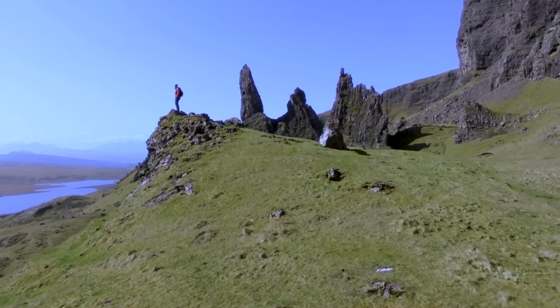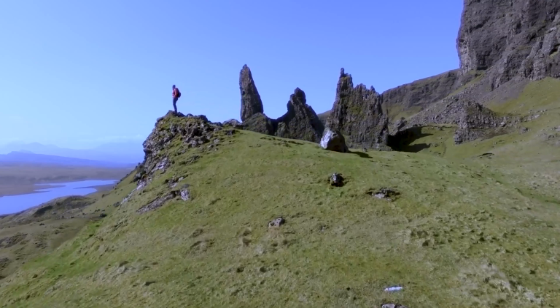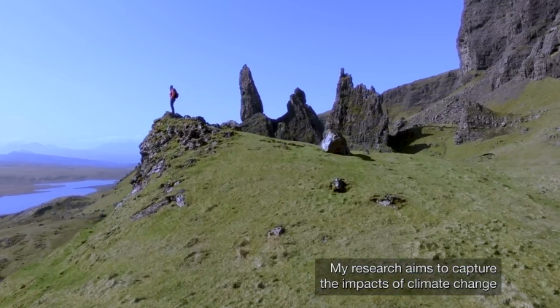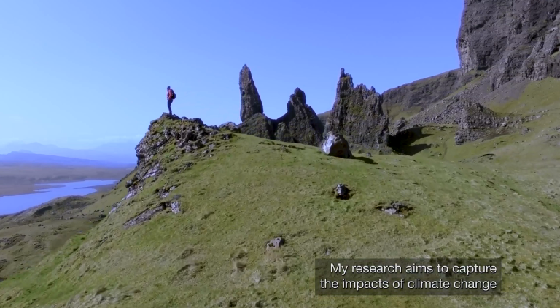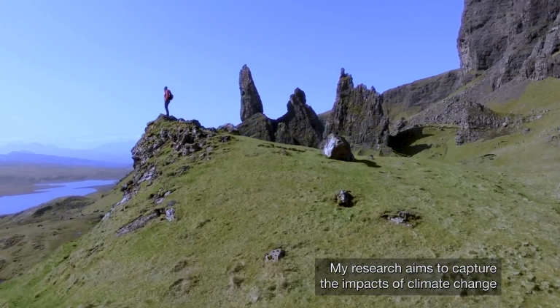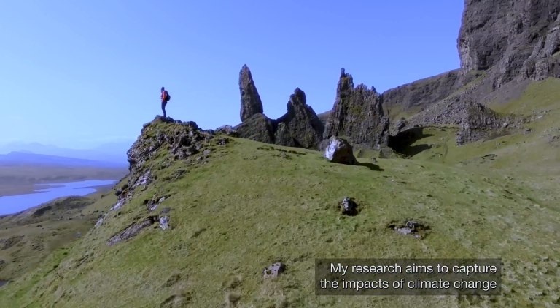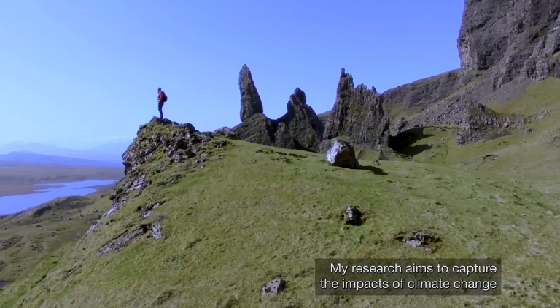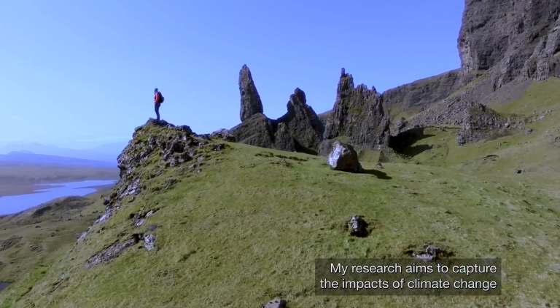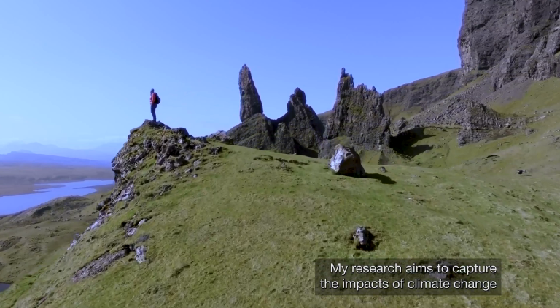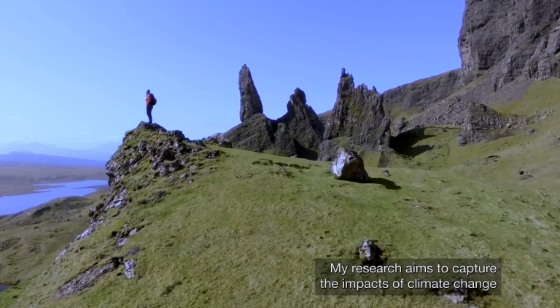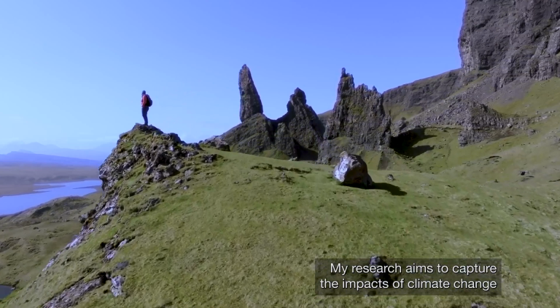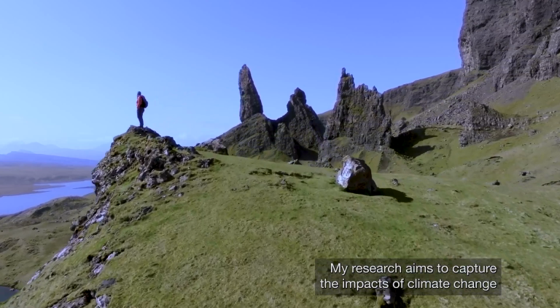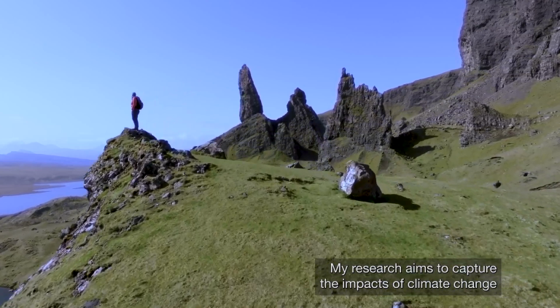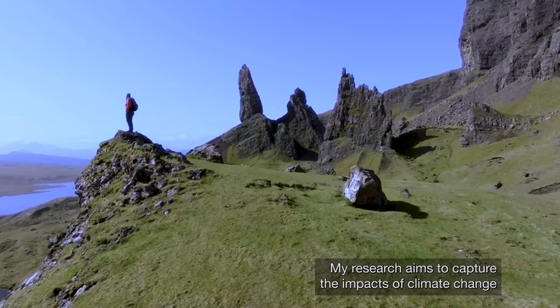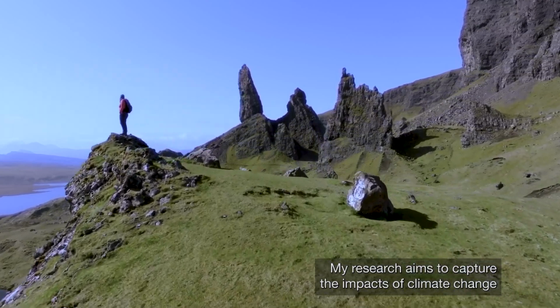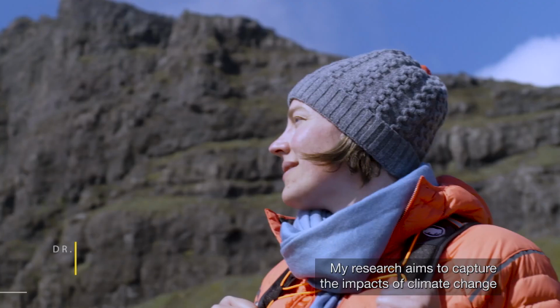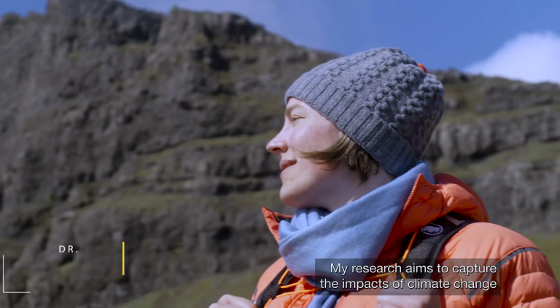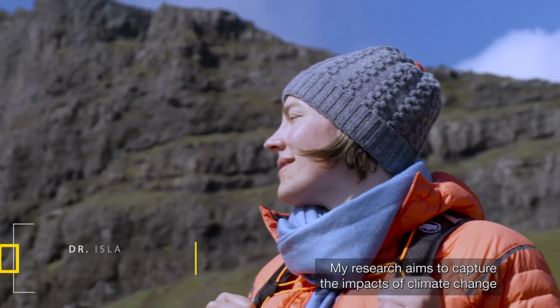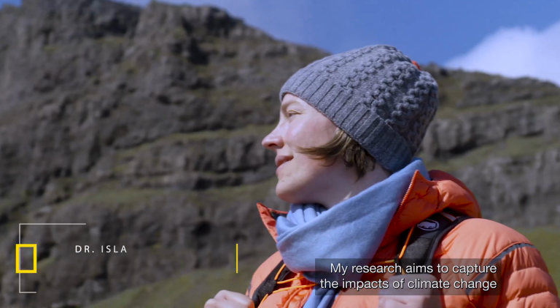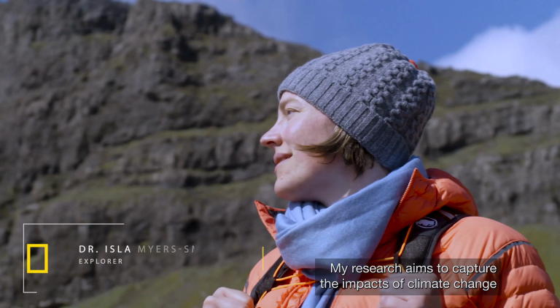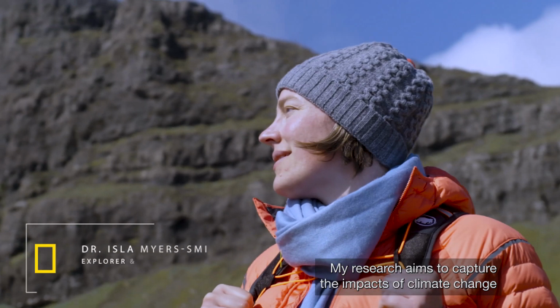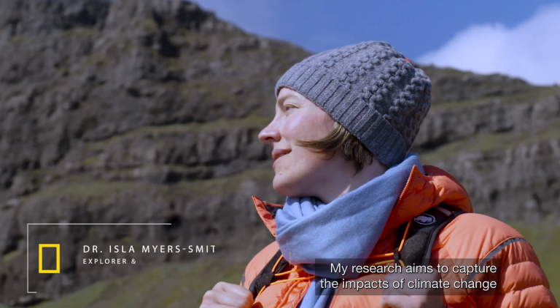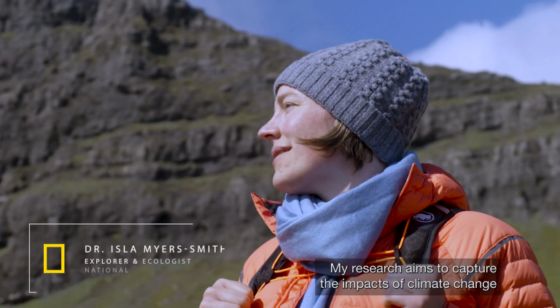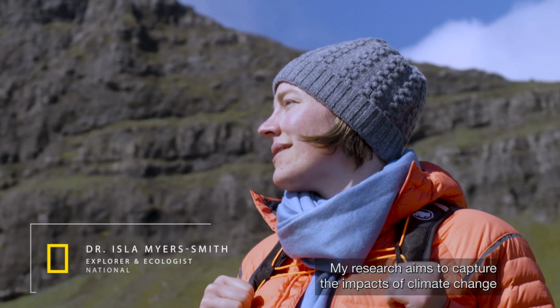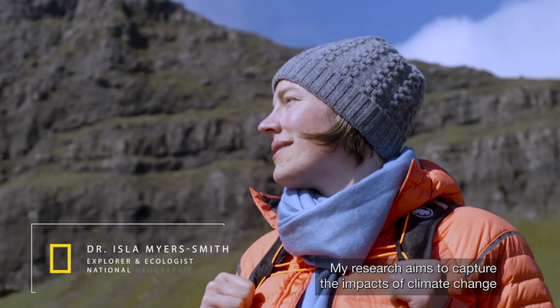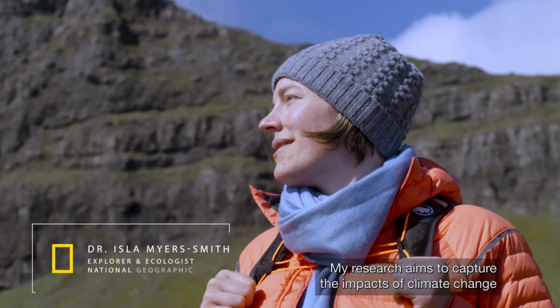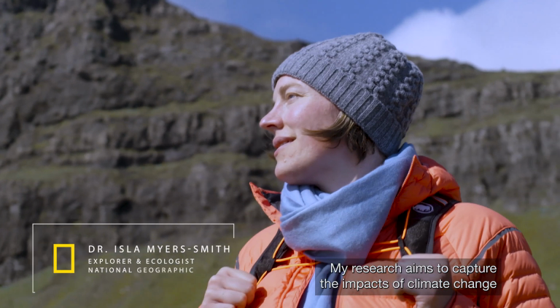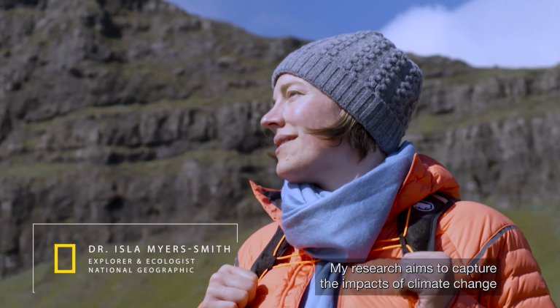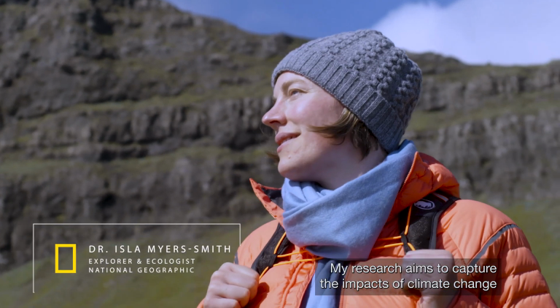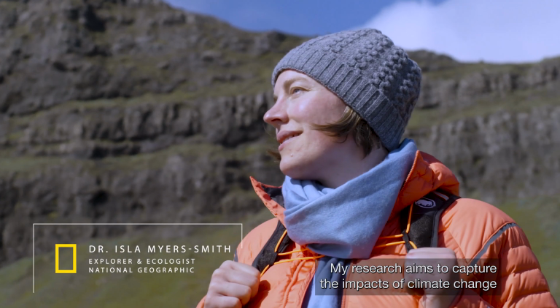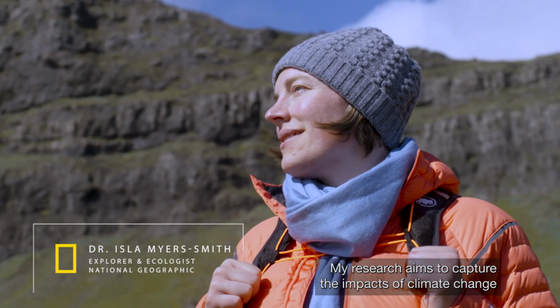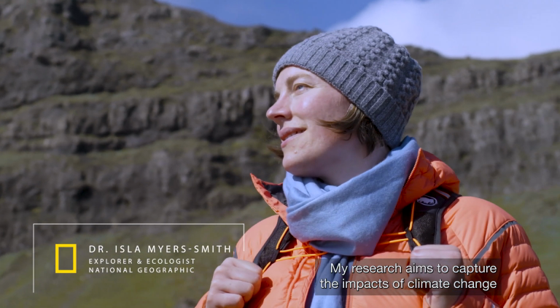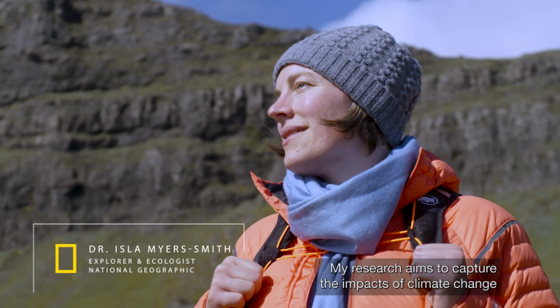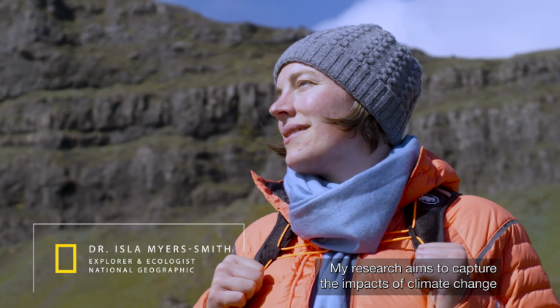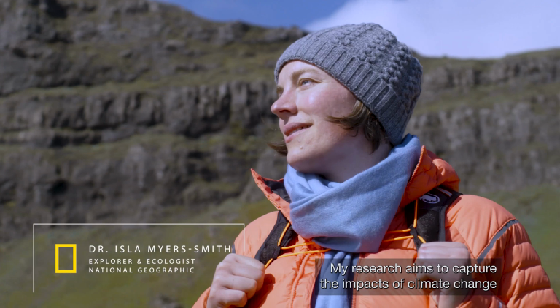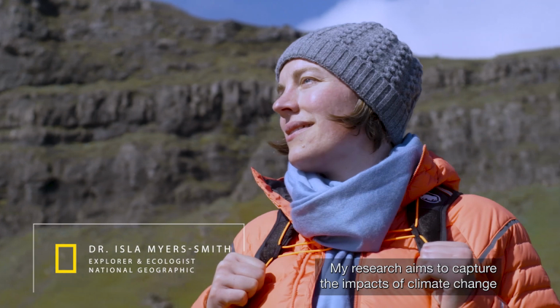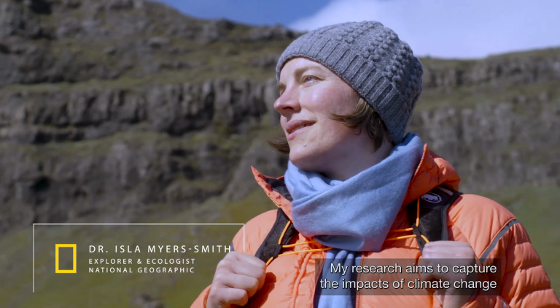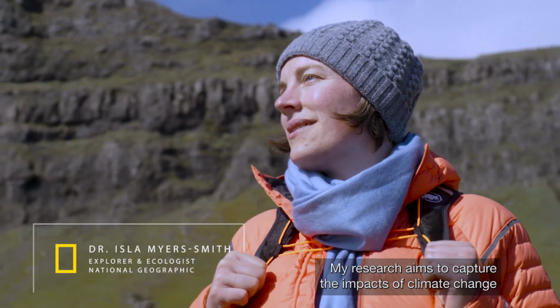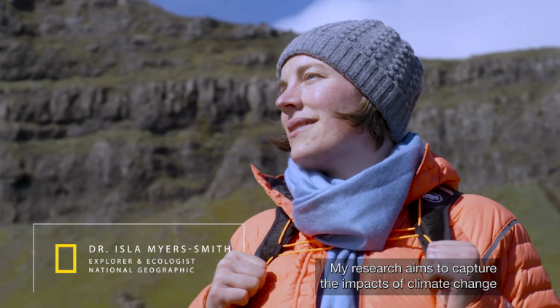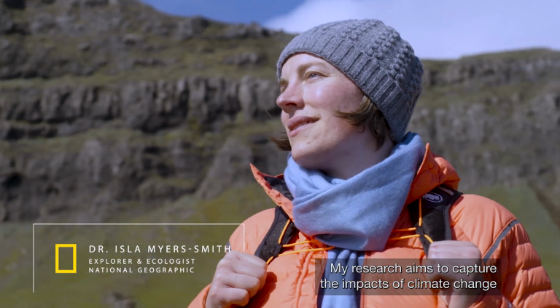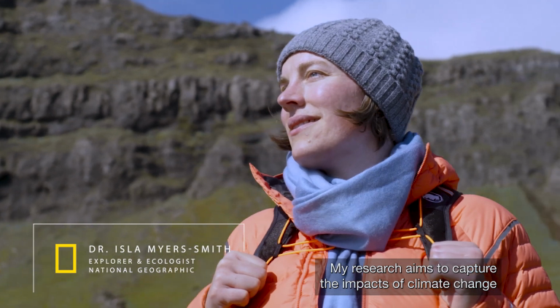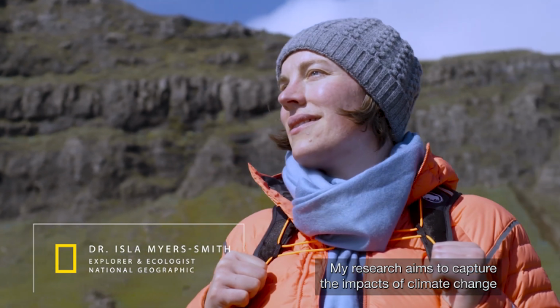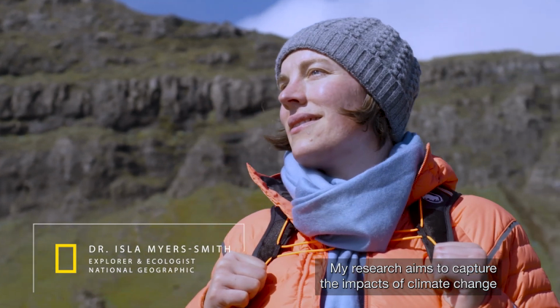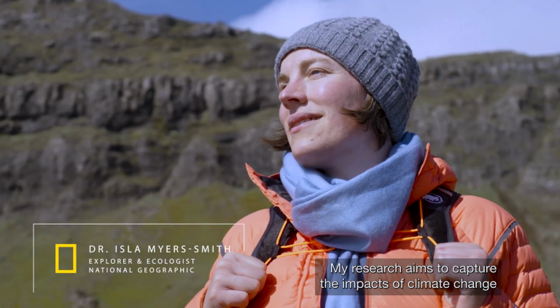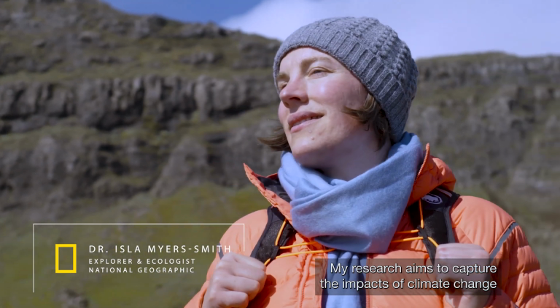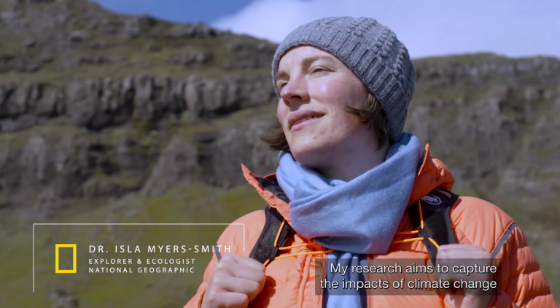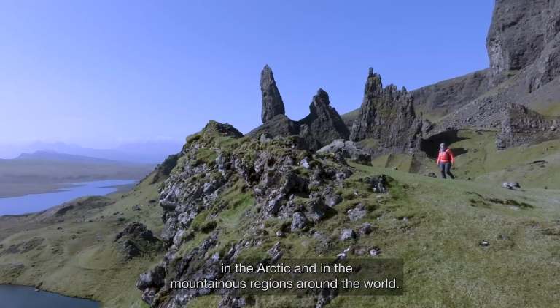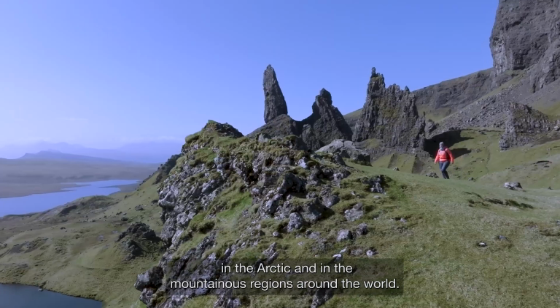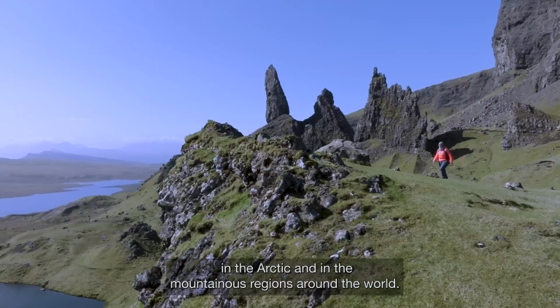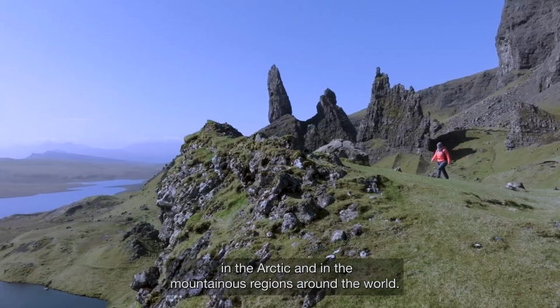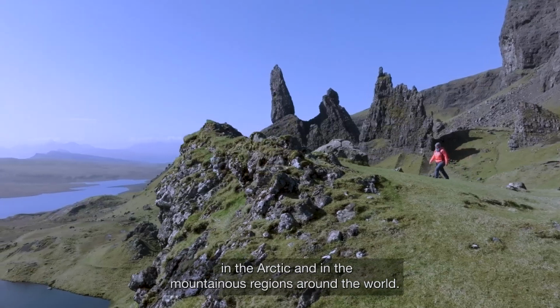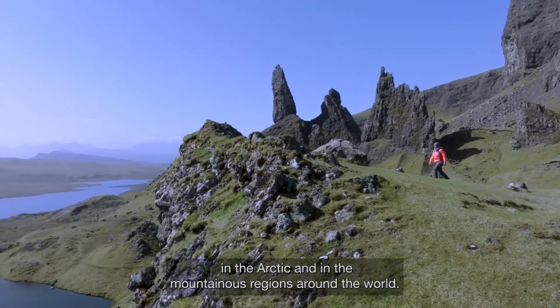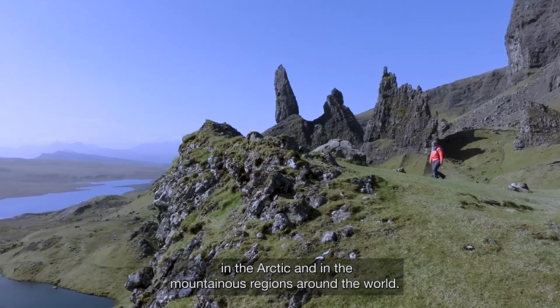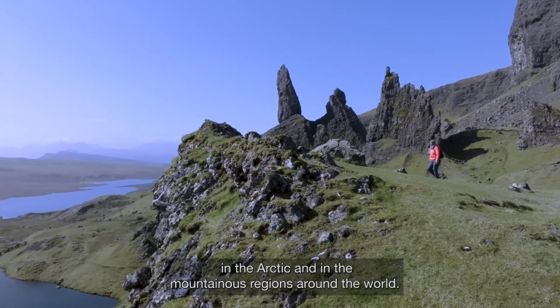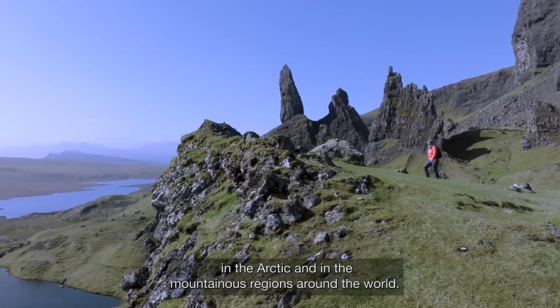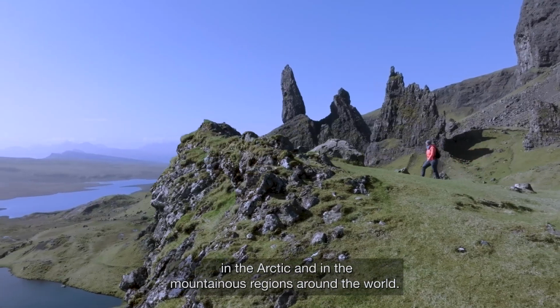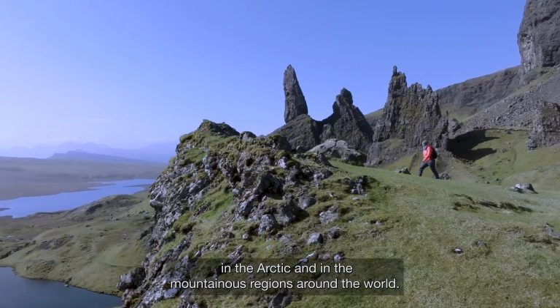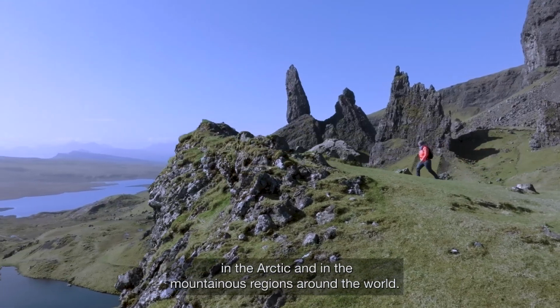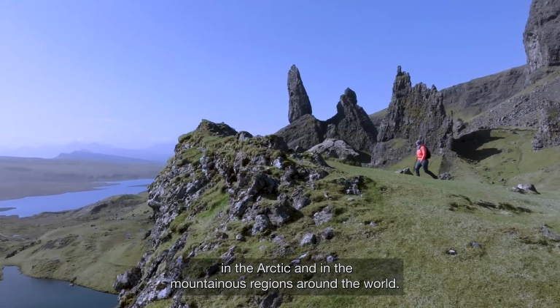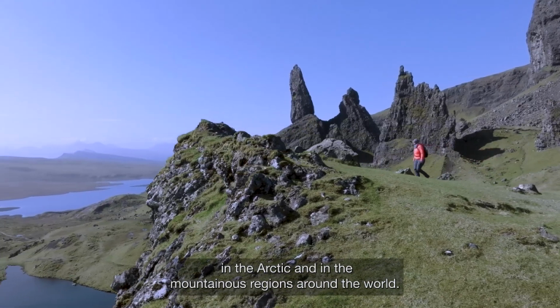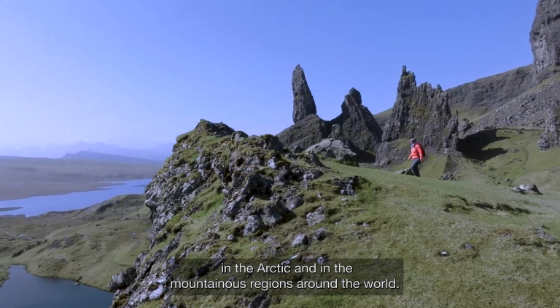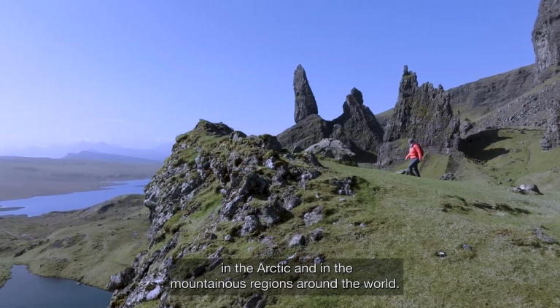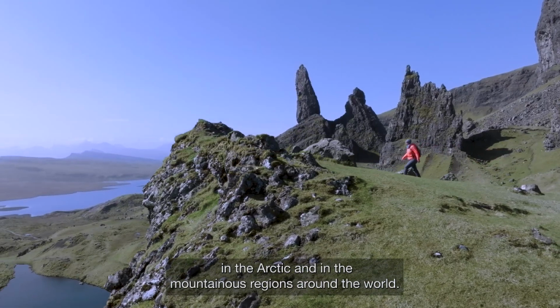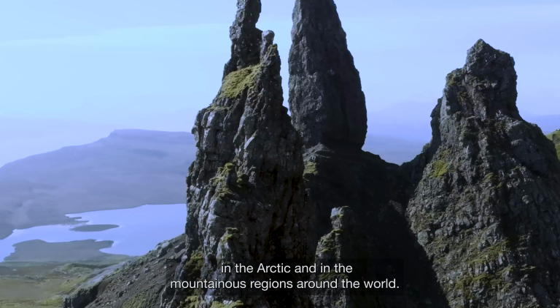My research aims to capture the impacts of climate change in the Arctic and in the mountainous regions around the world.